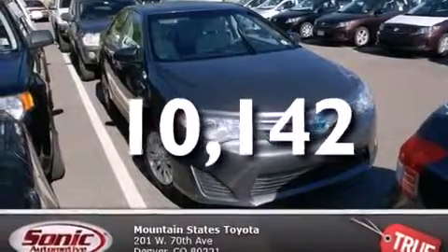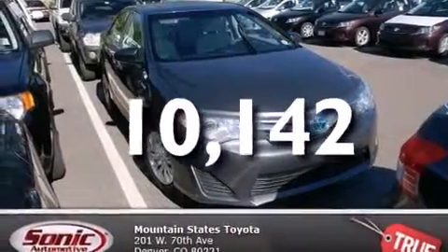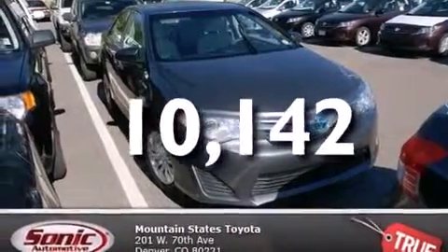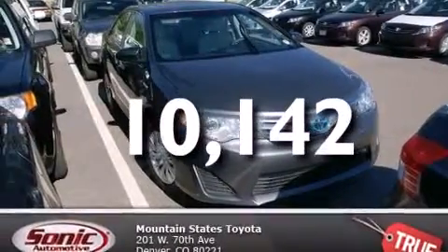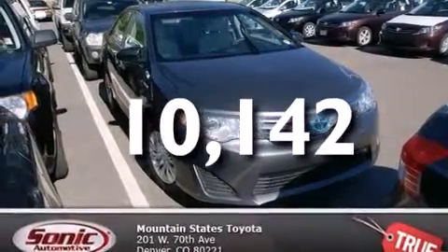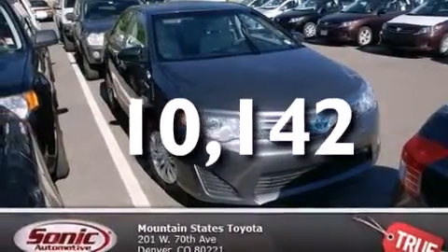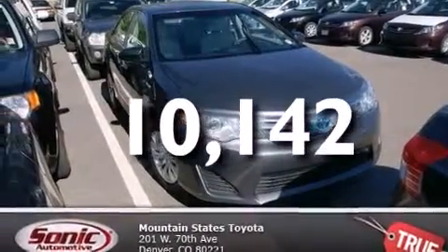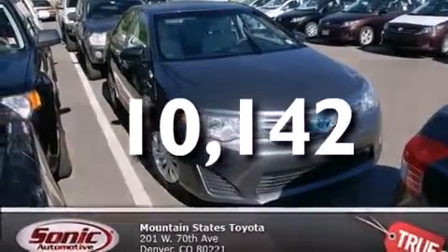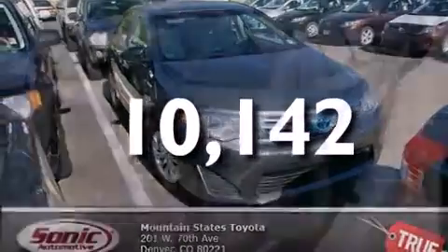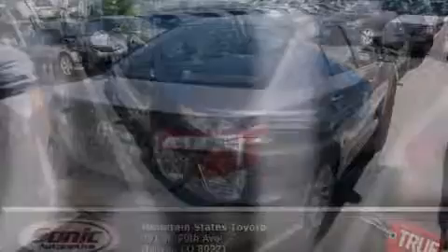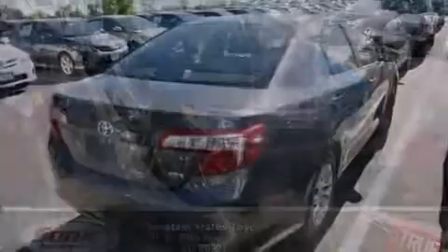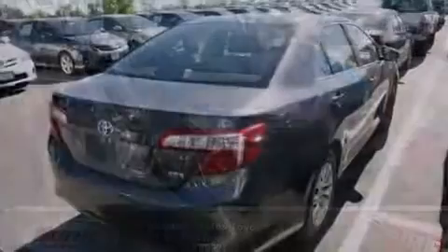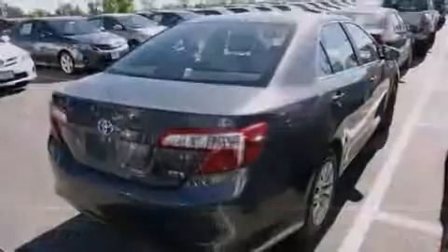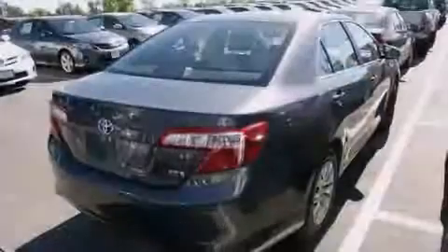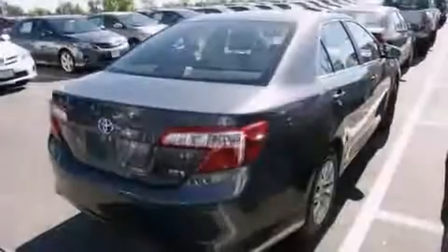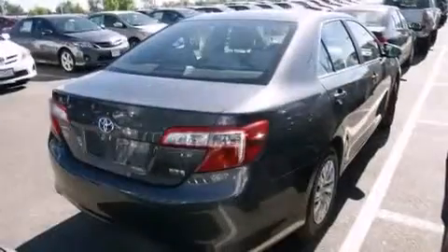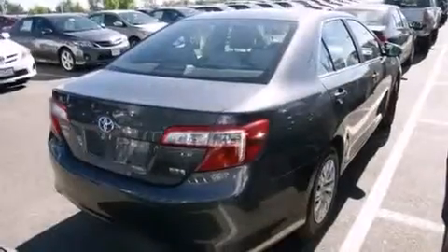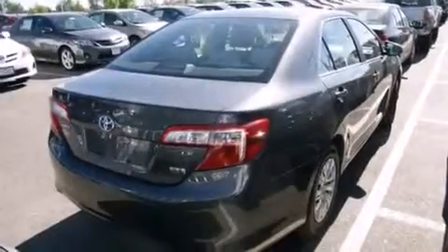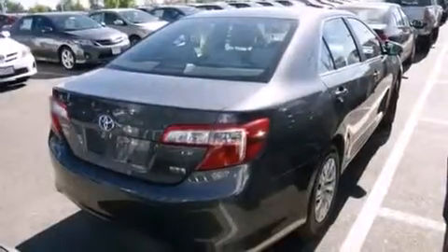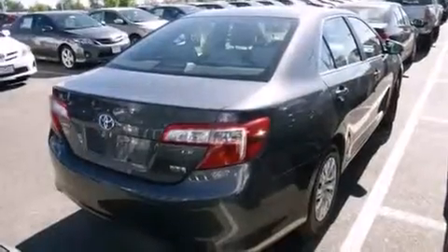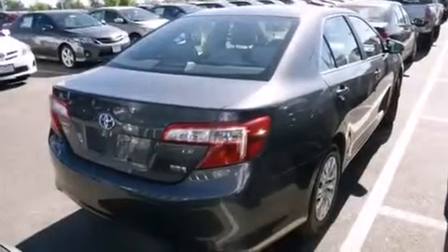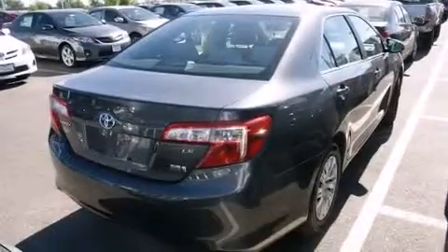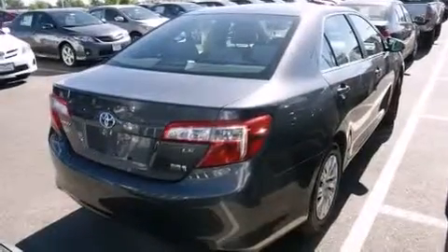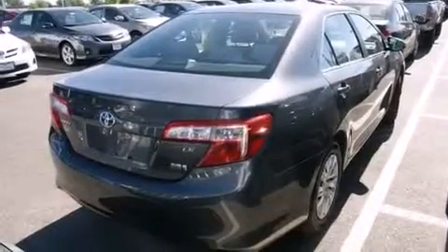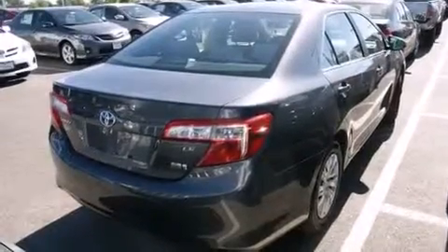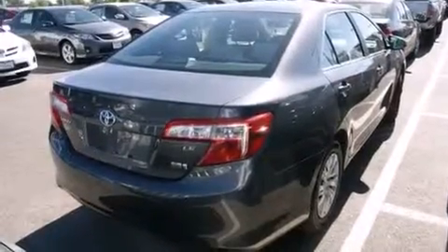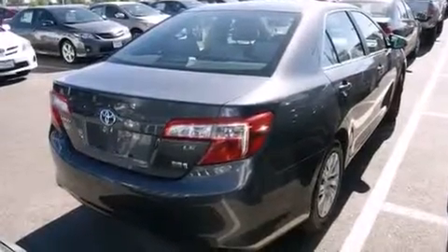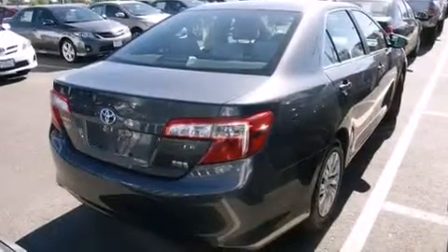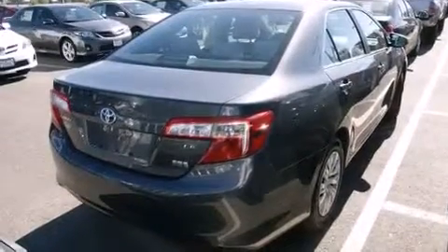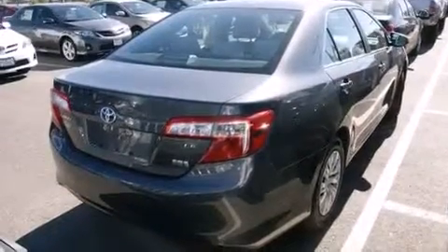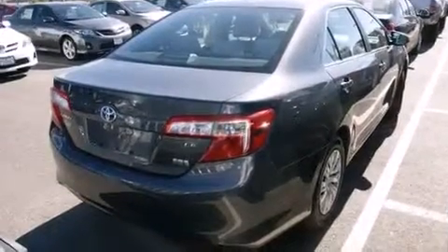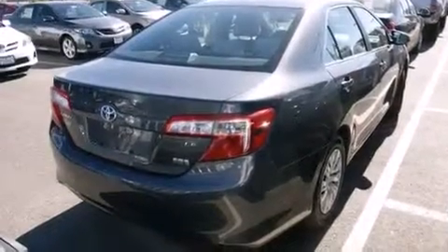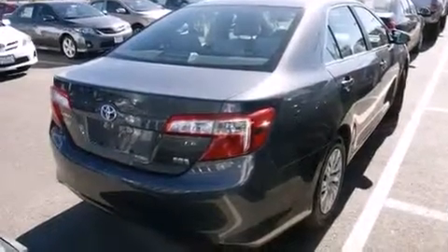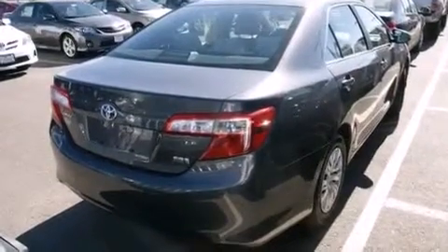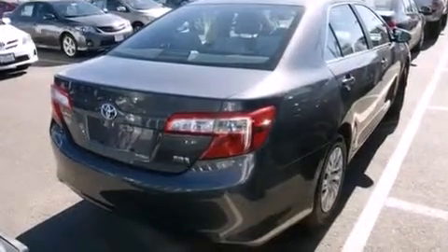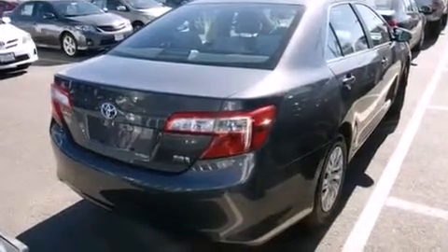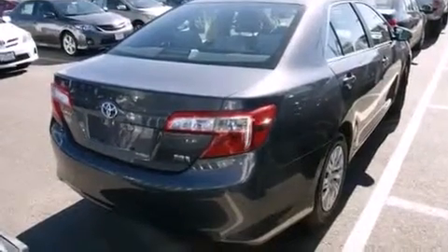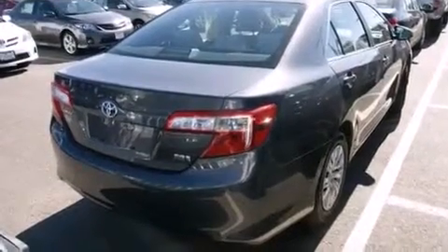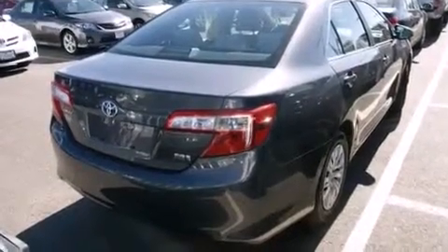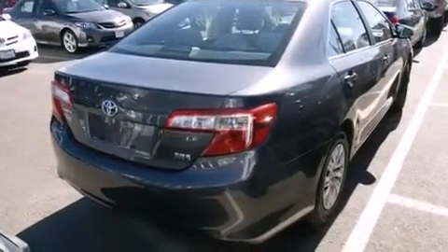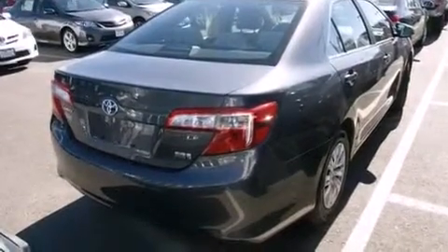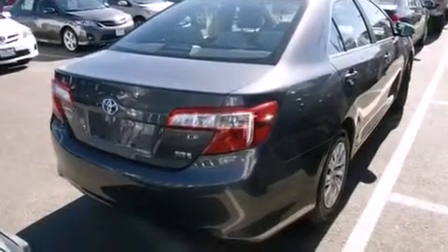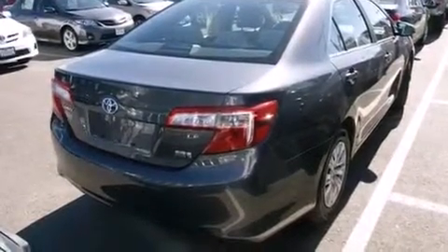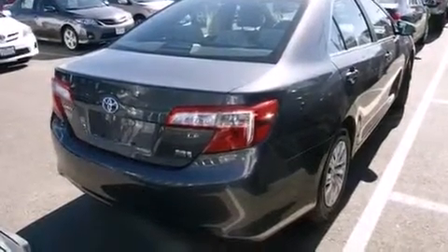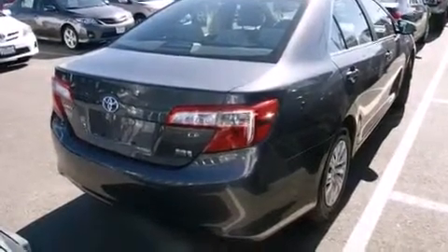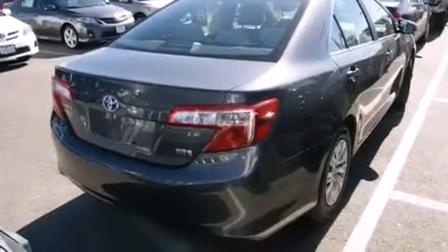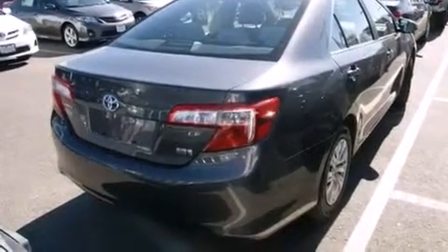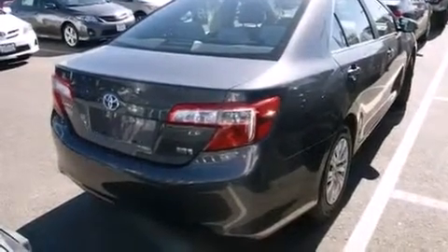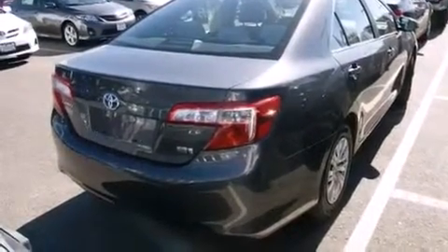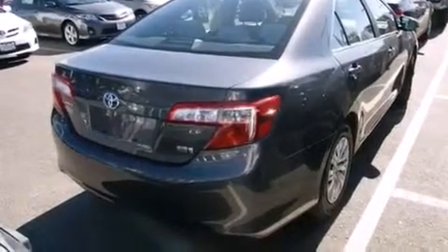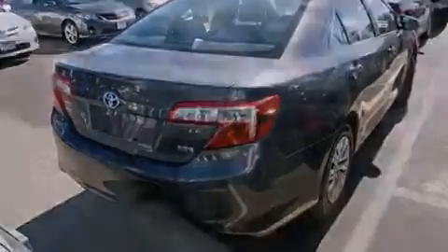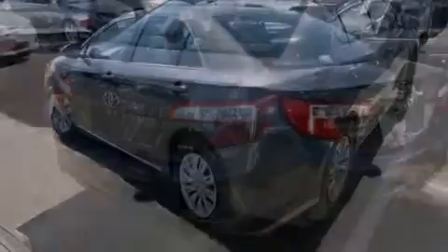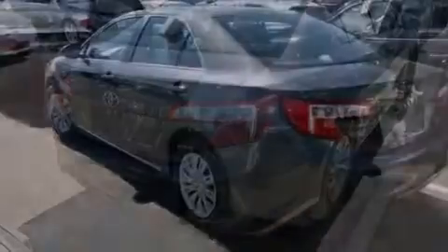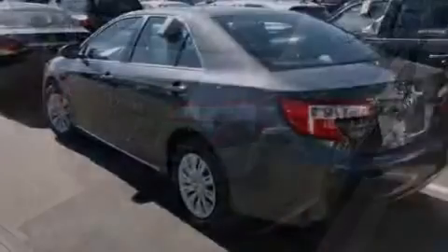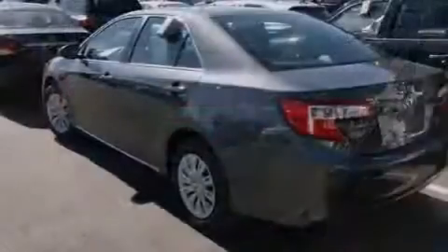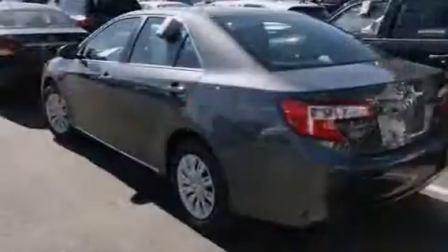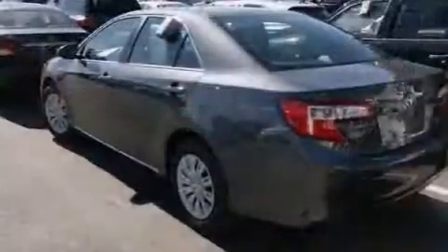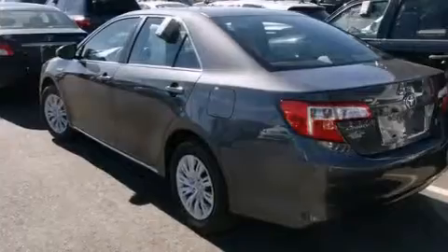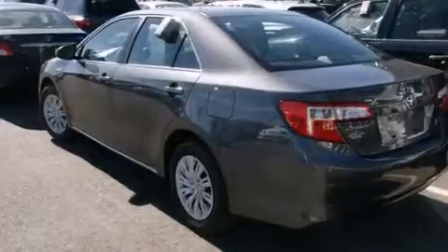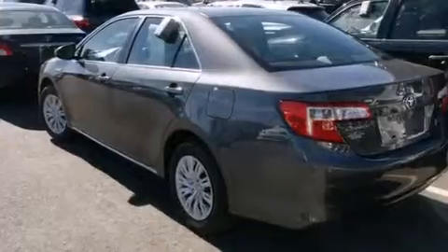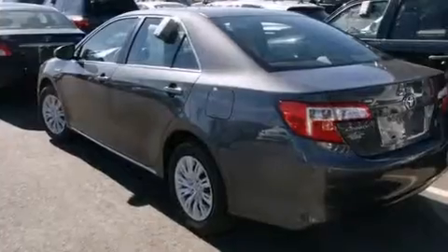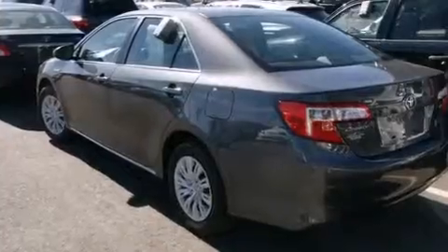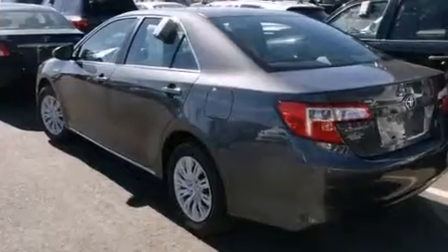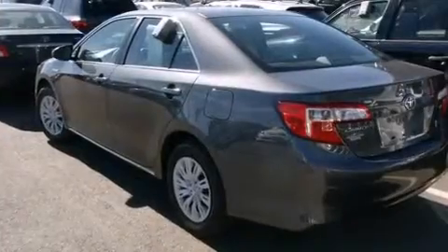With an EPA estimated rating of 39 miles per gallon on the highway, this vehicle helps leave money in your pocket where you want it.